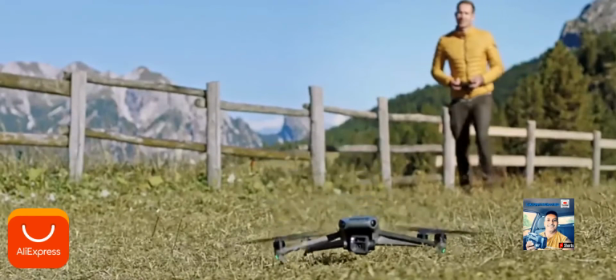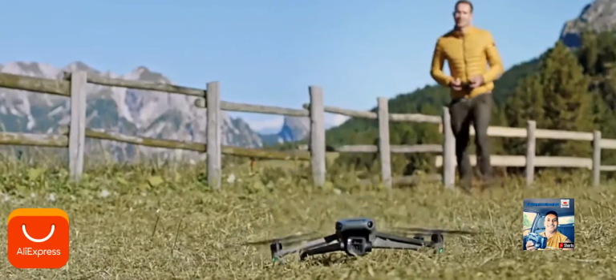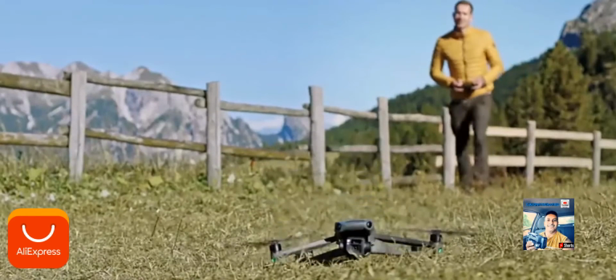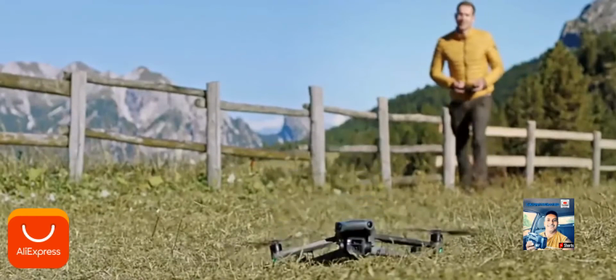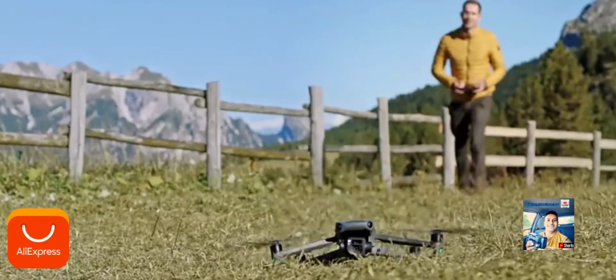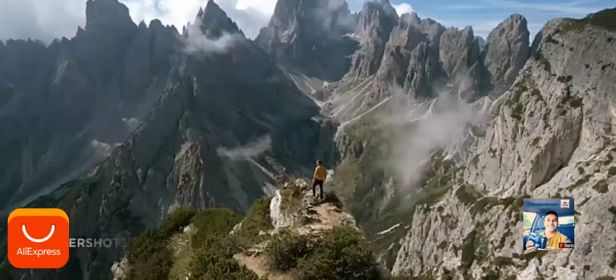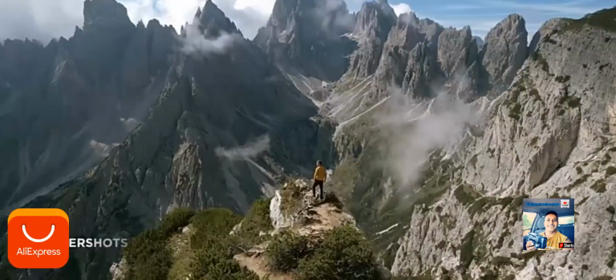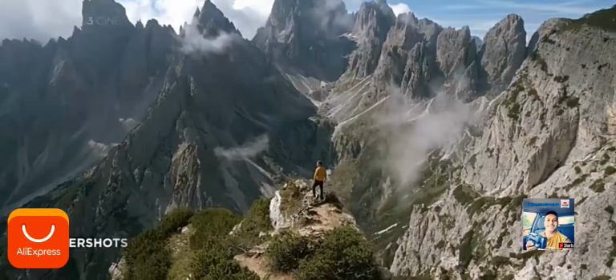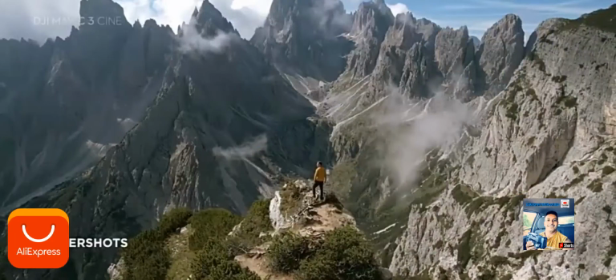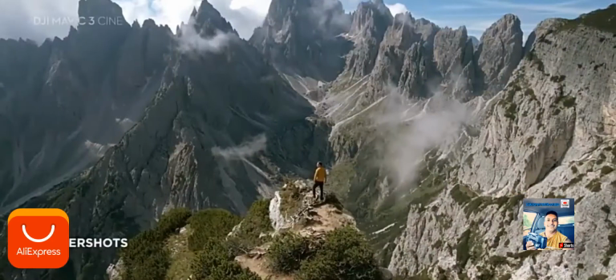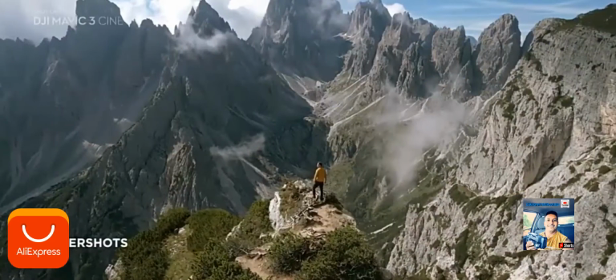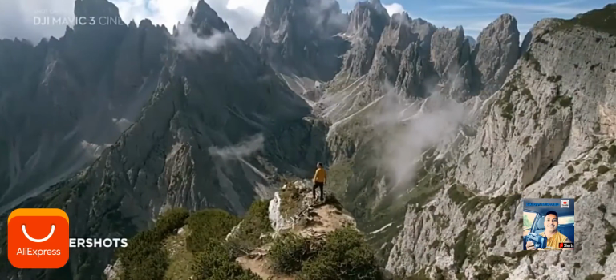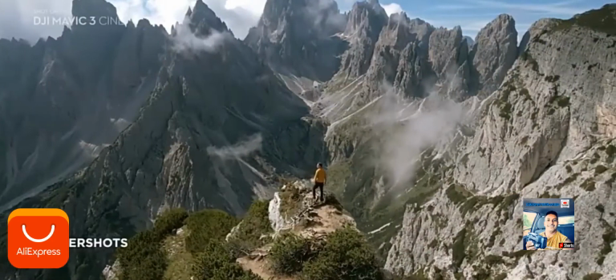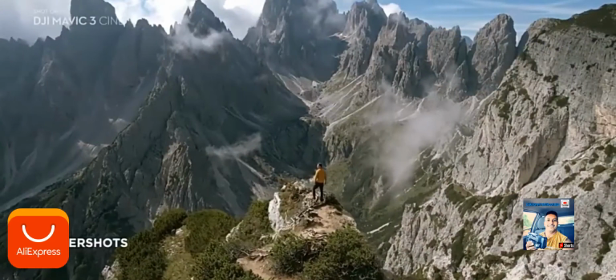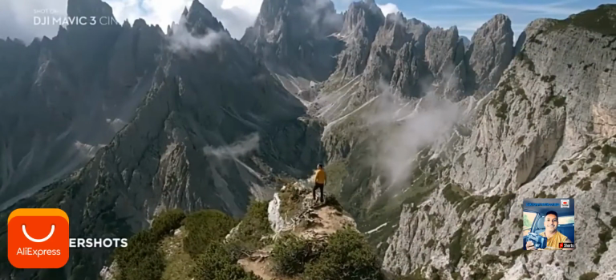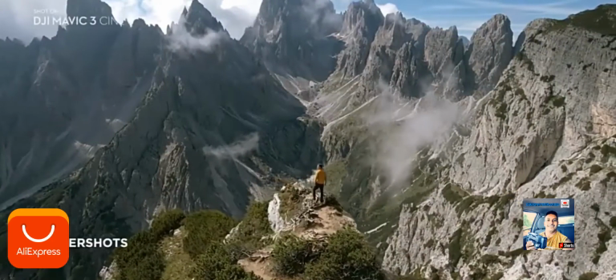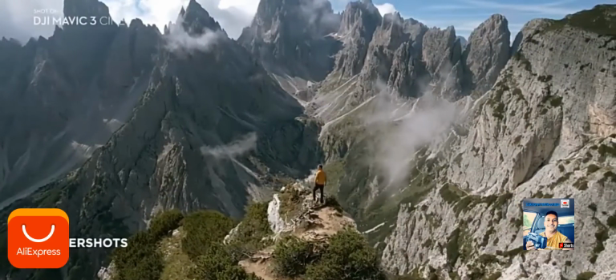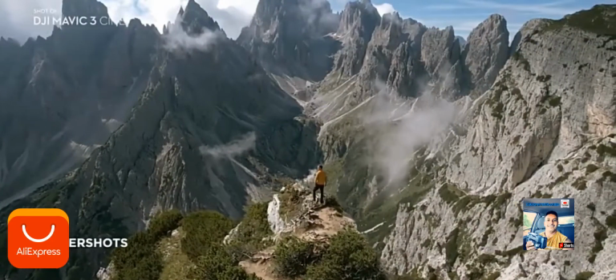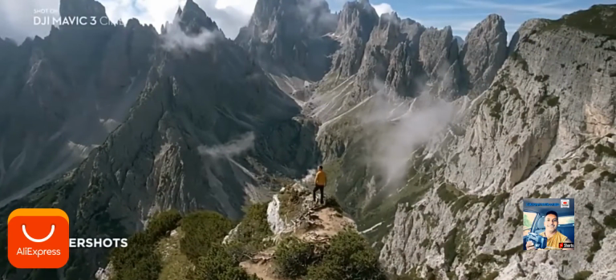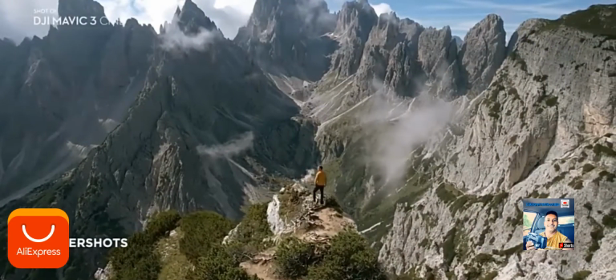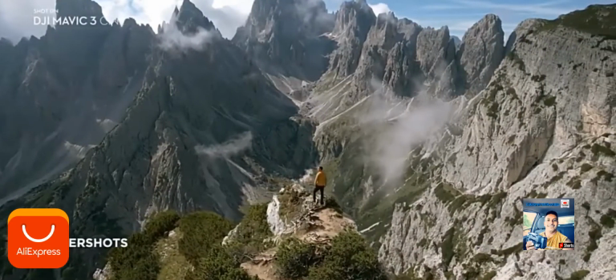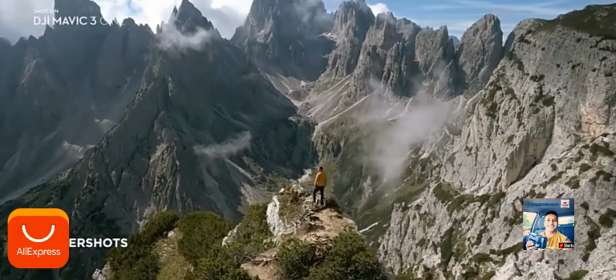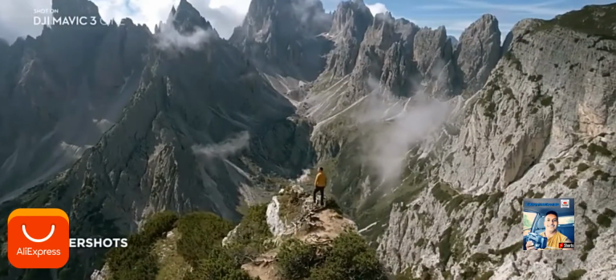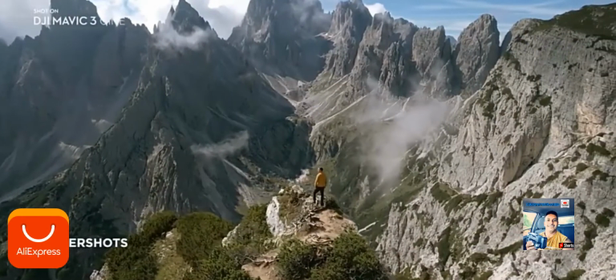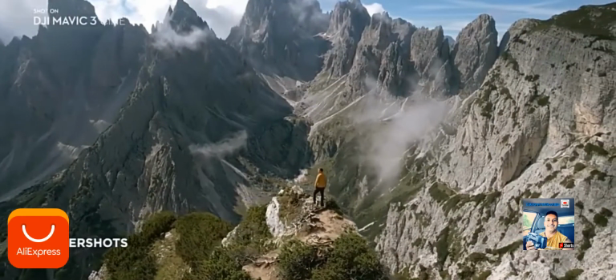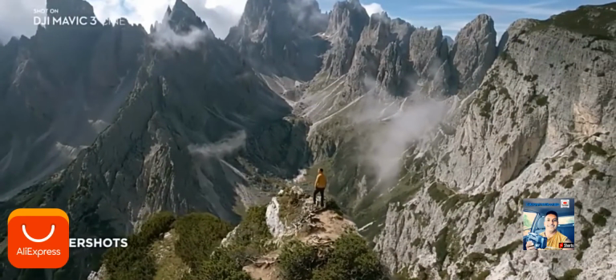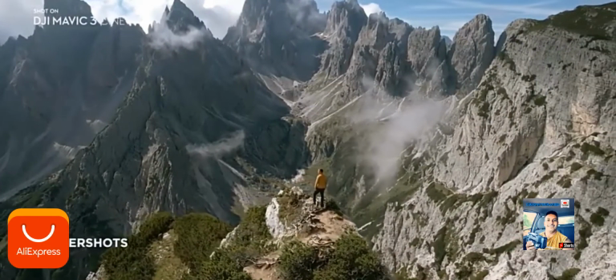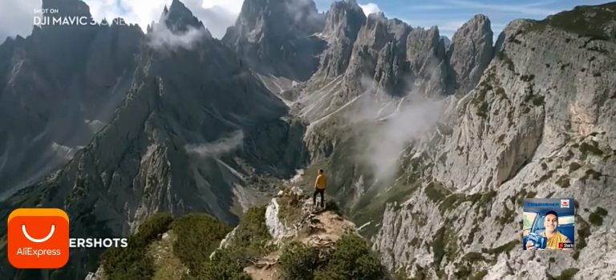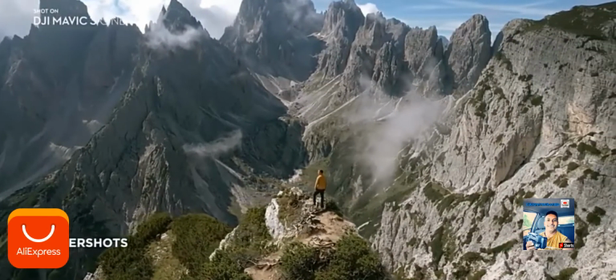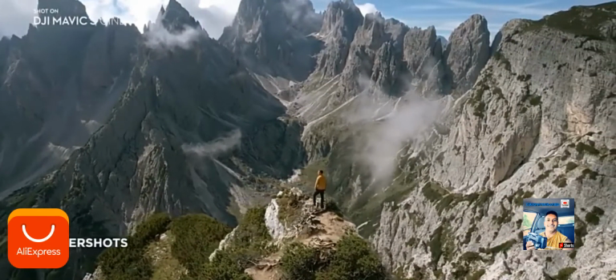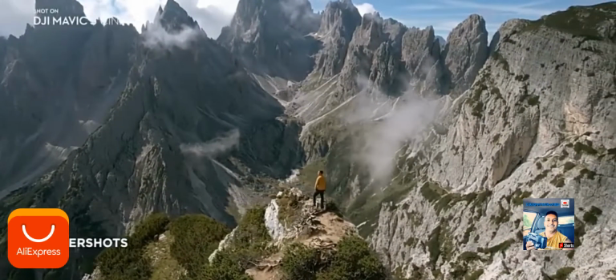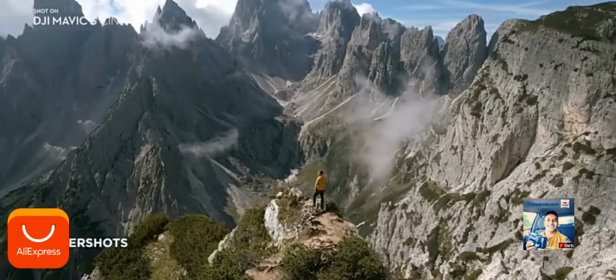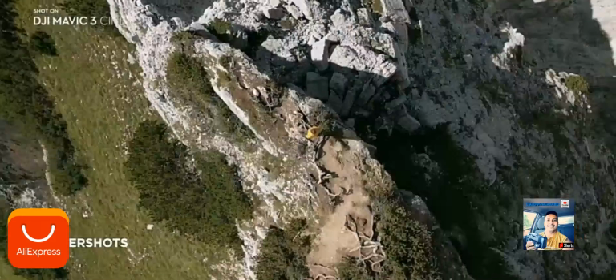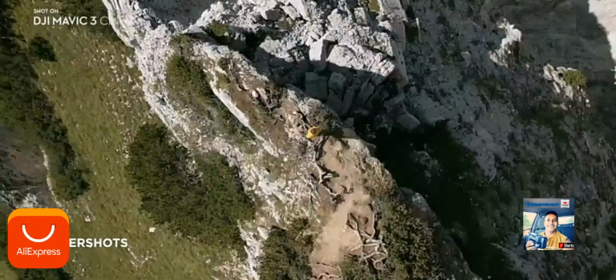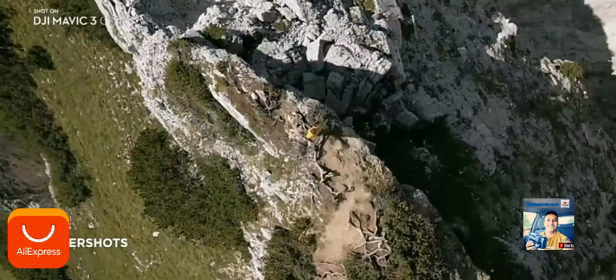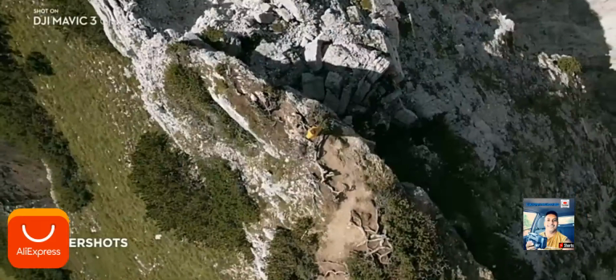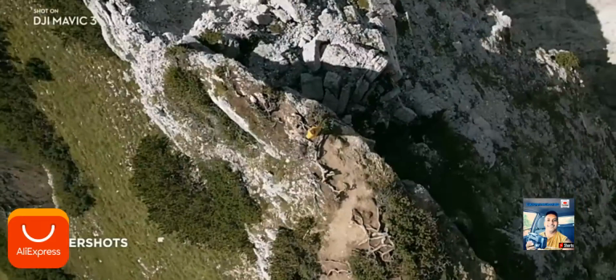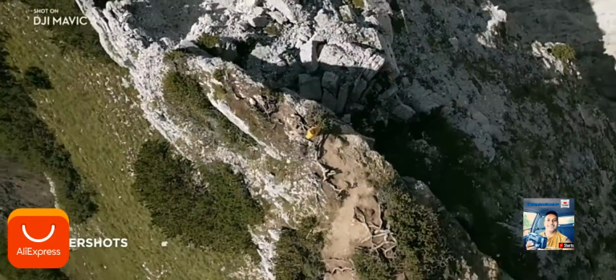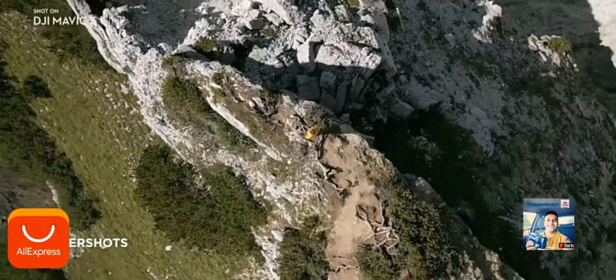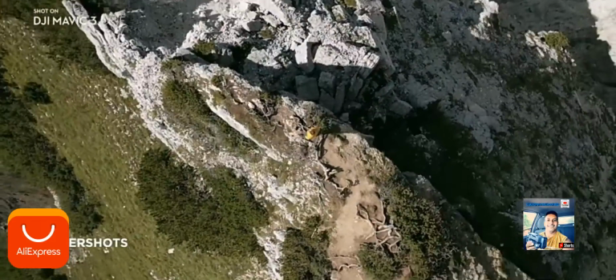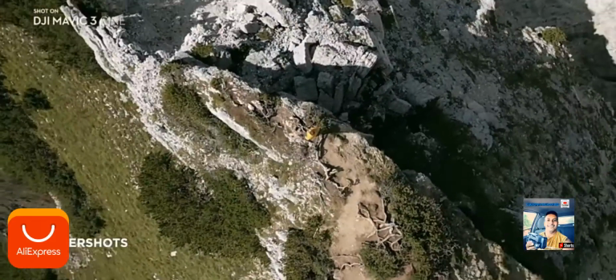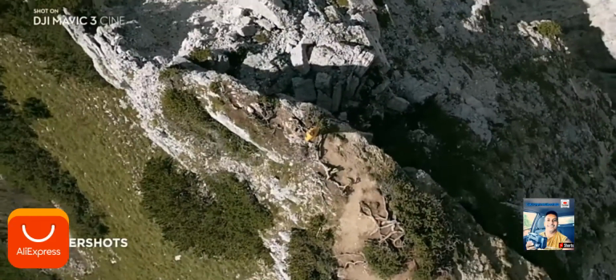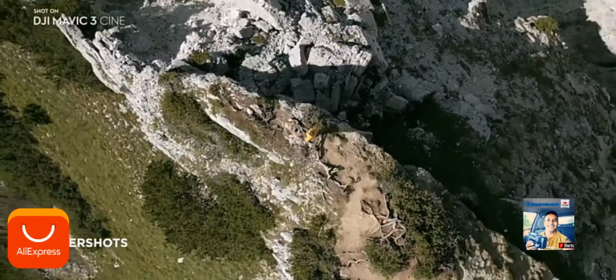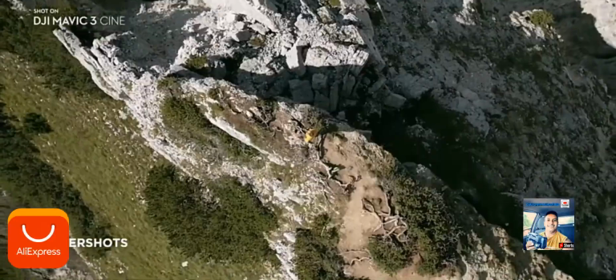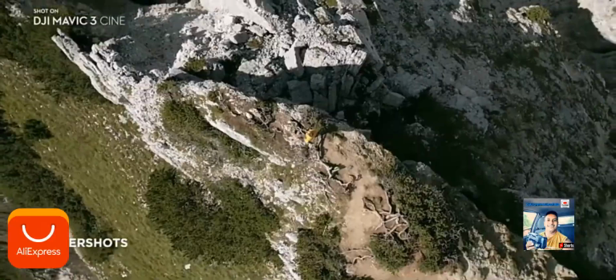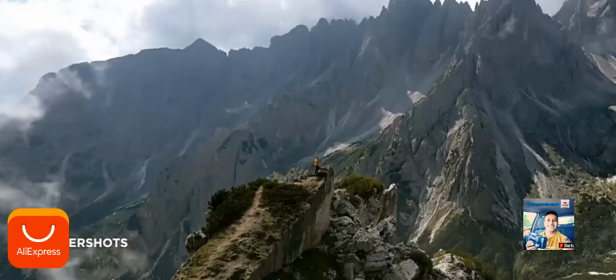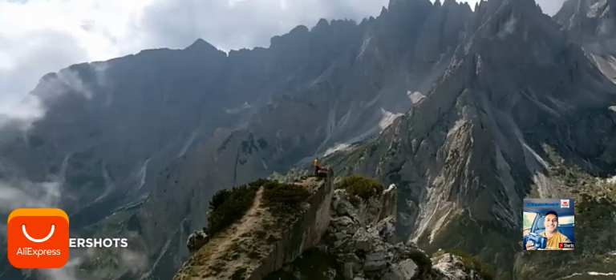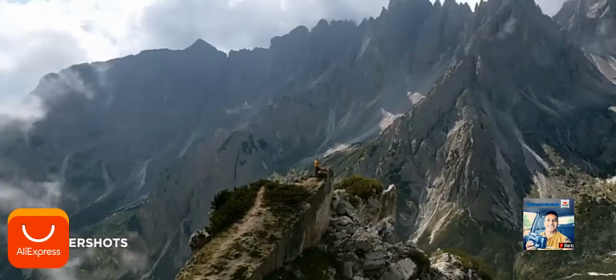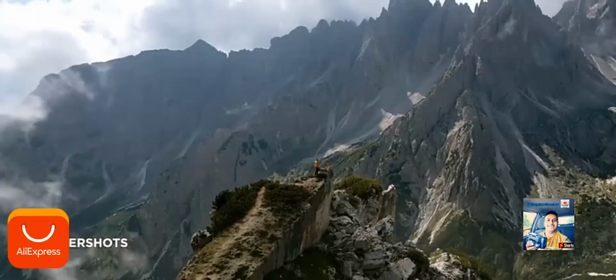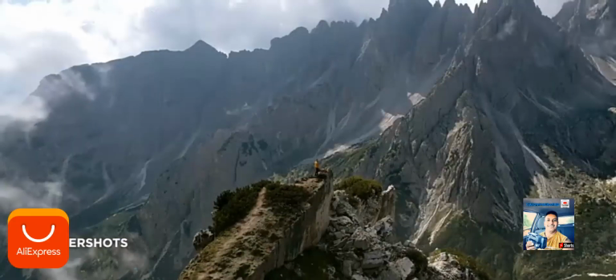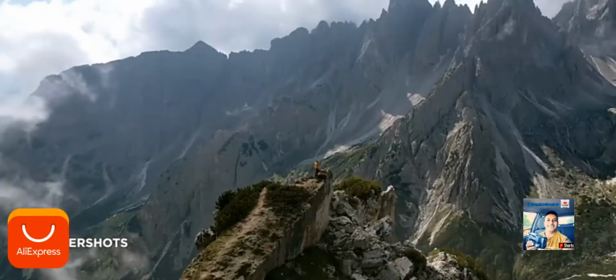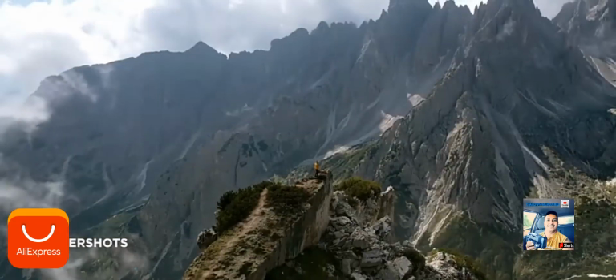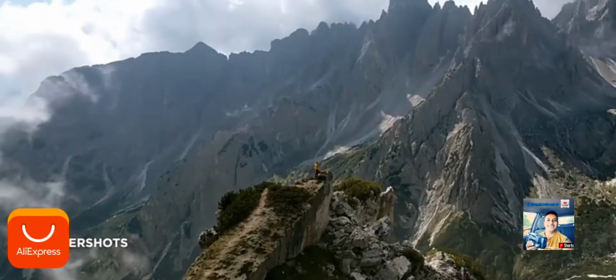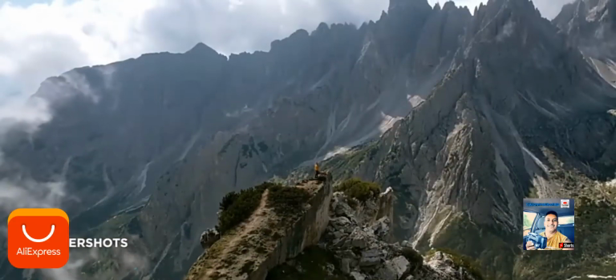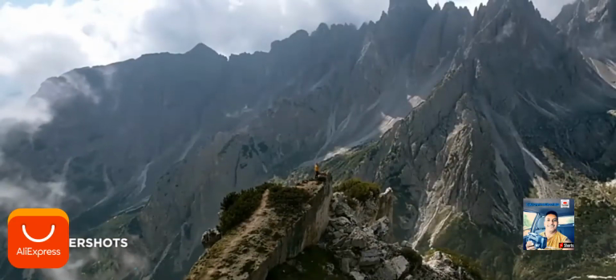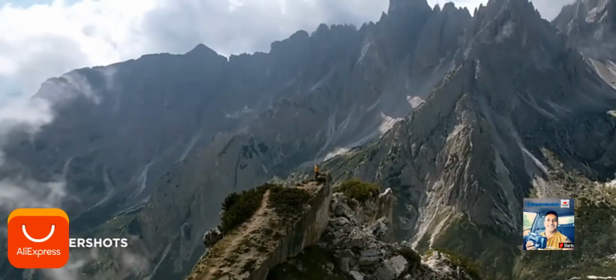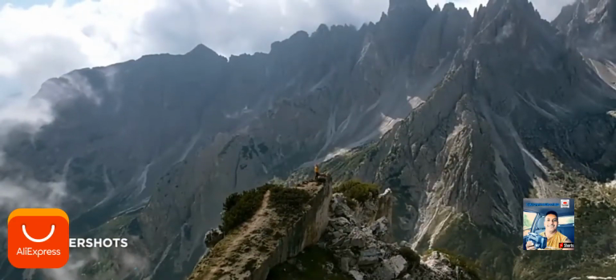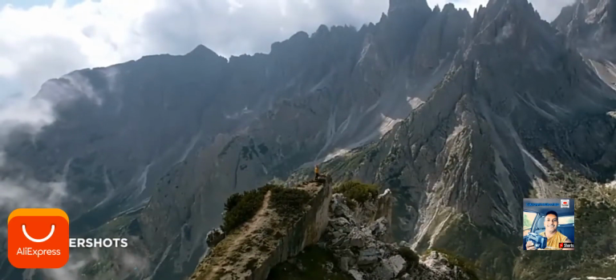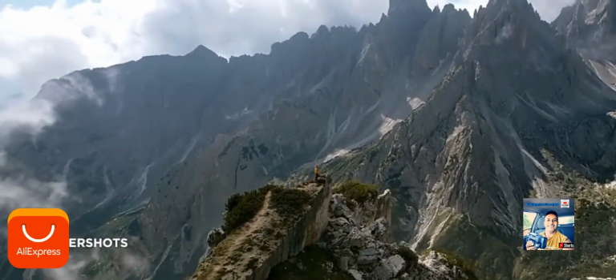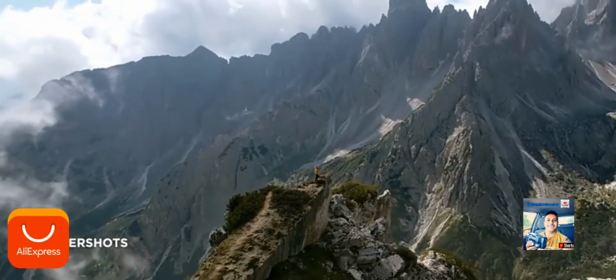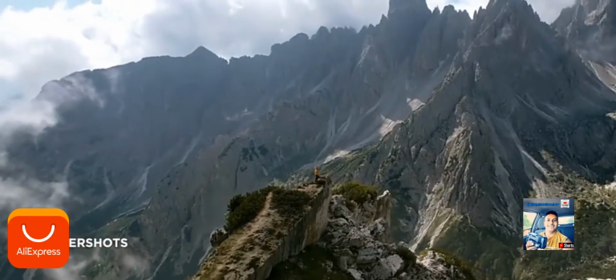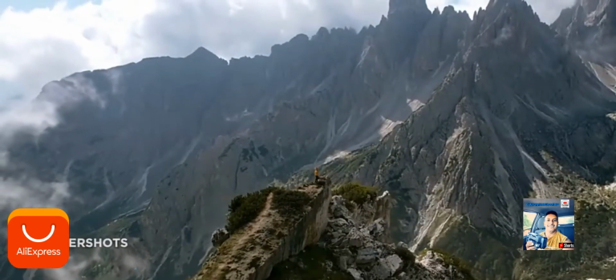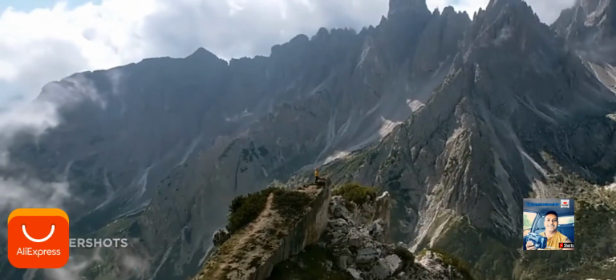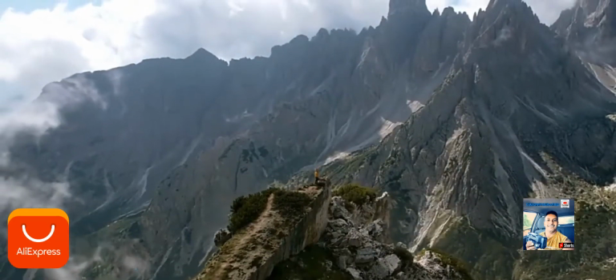The Master Shots function automates complex aerial movements and allows anyone to get professional-looking shots.